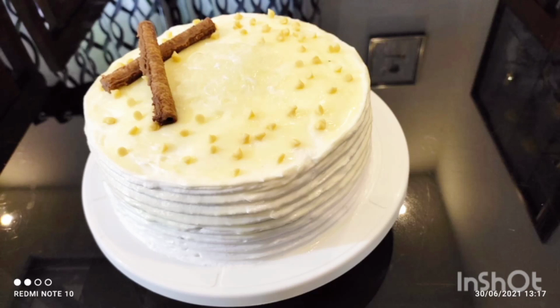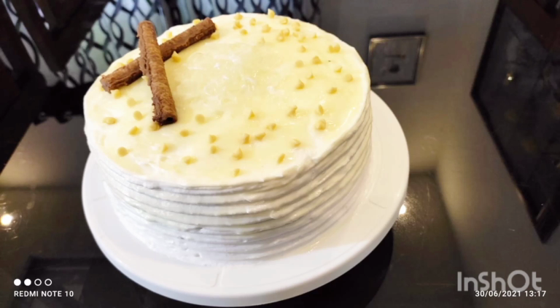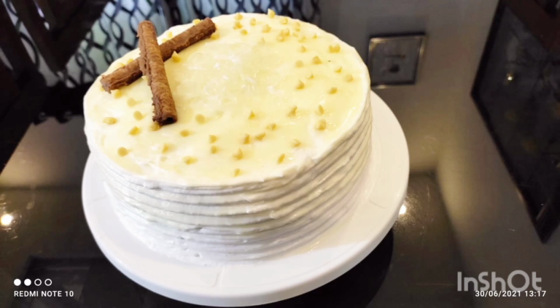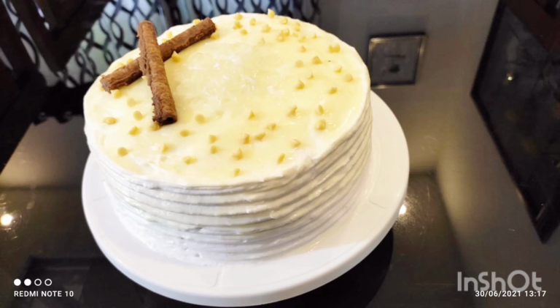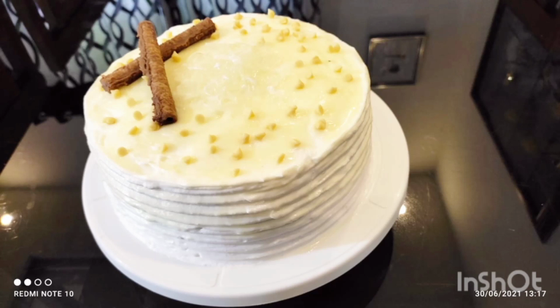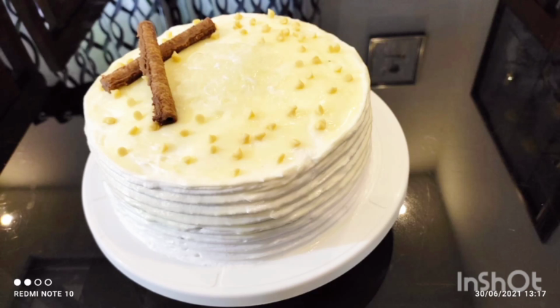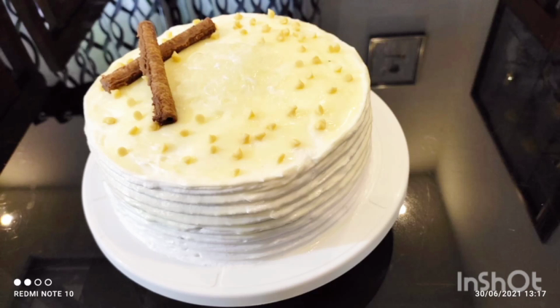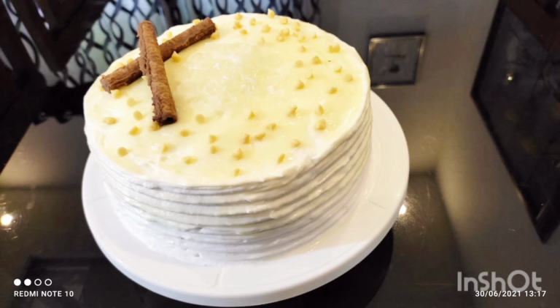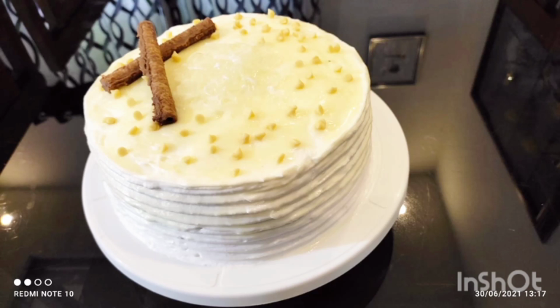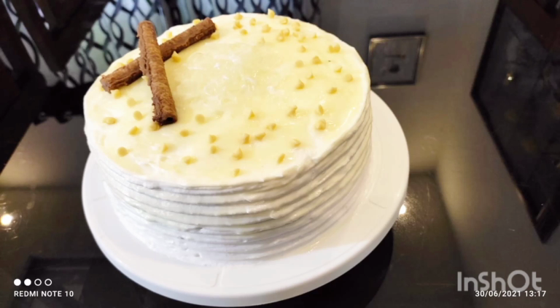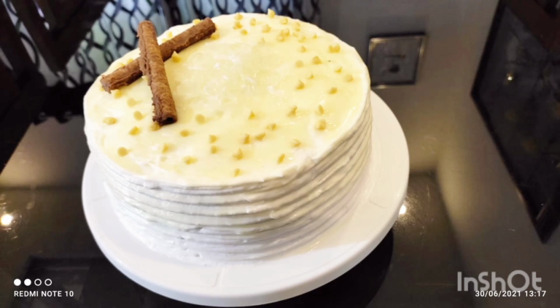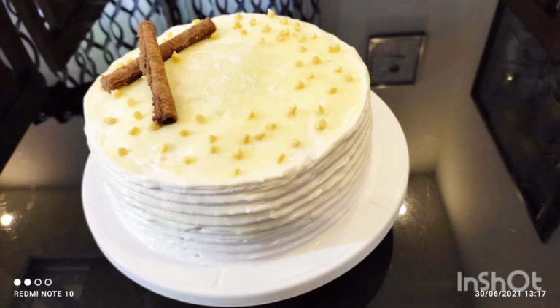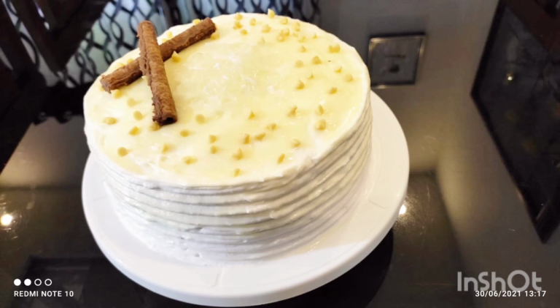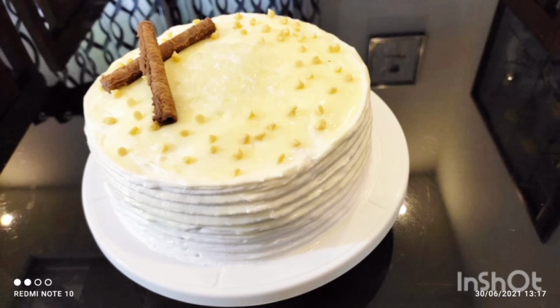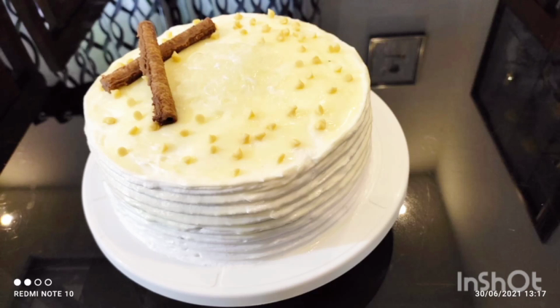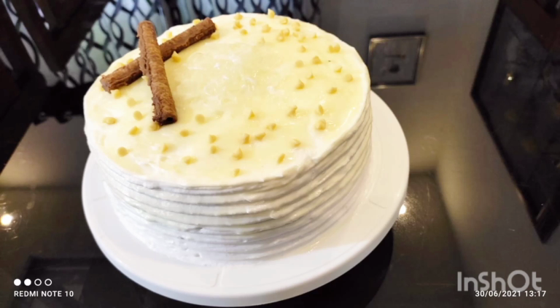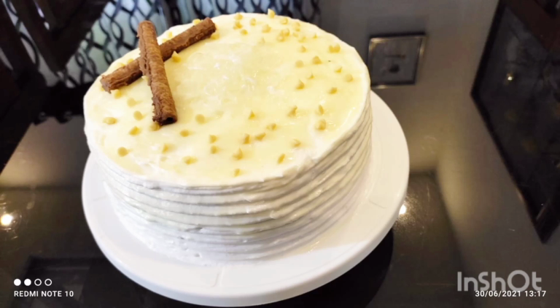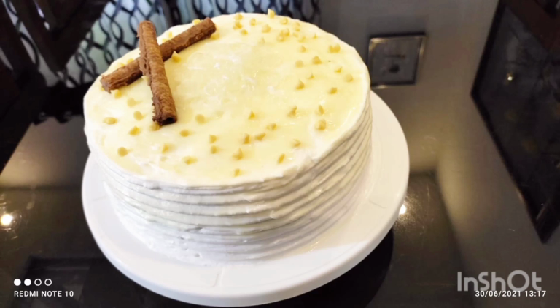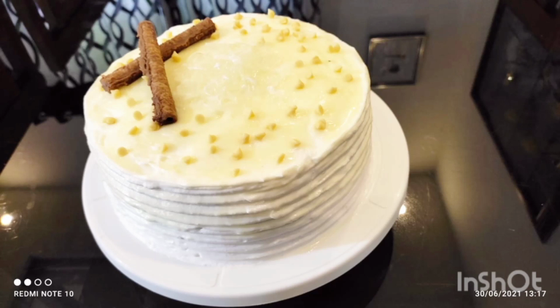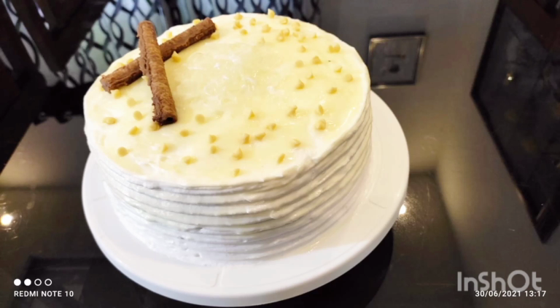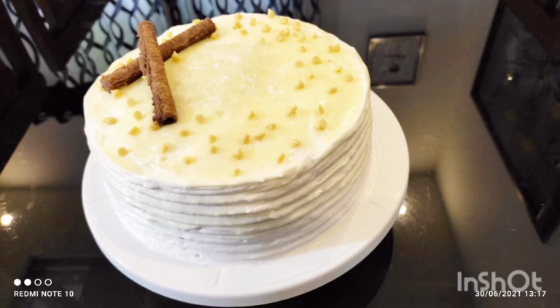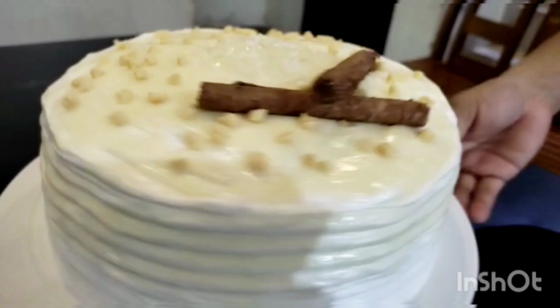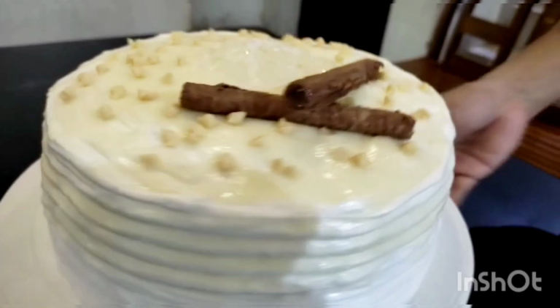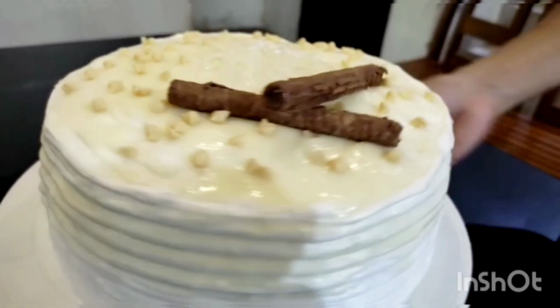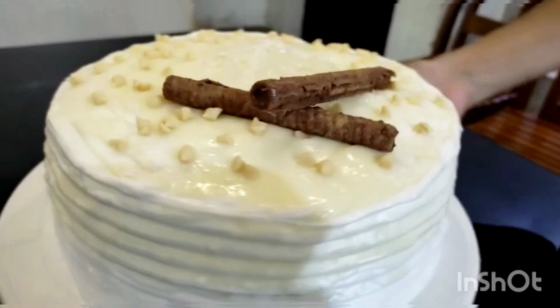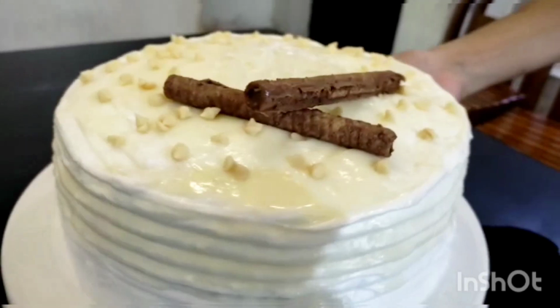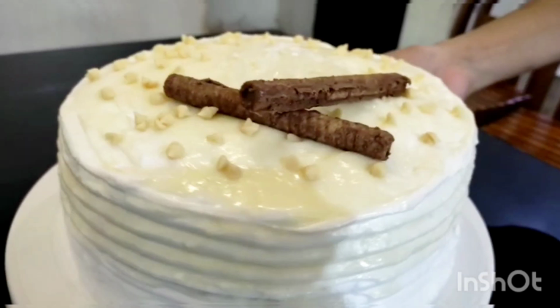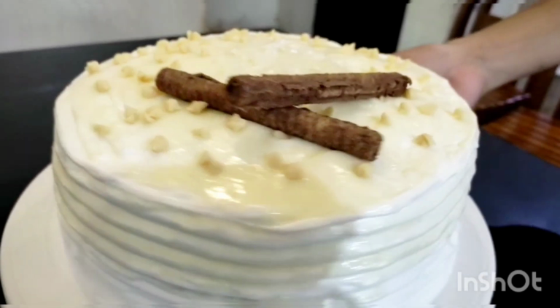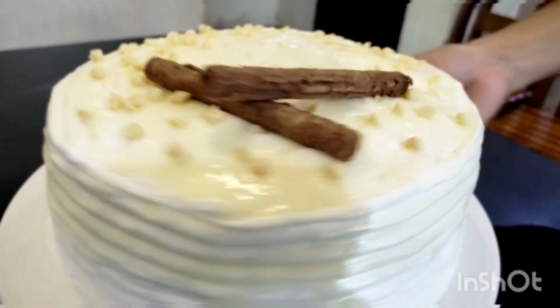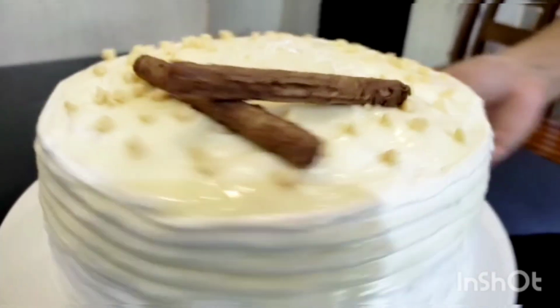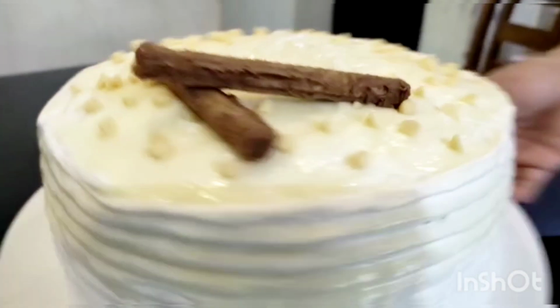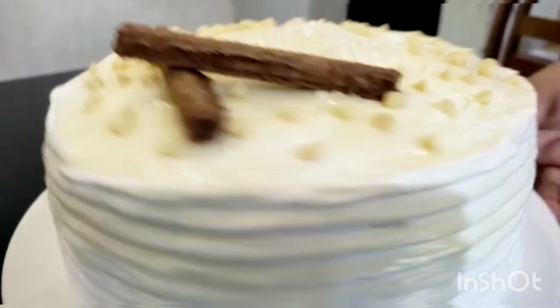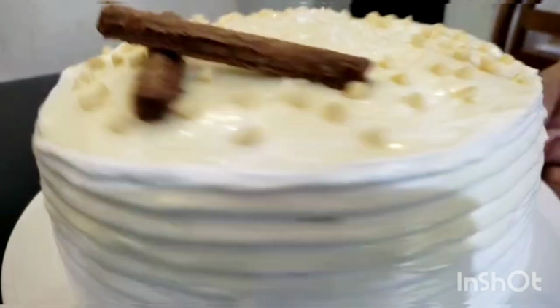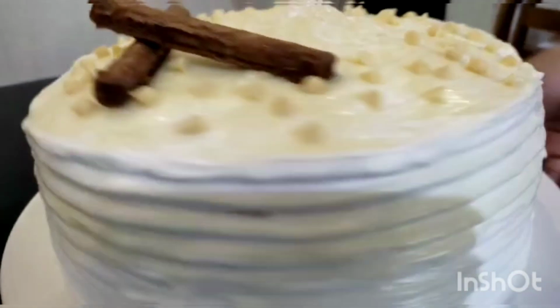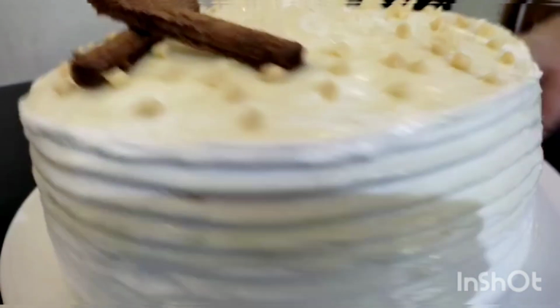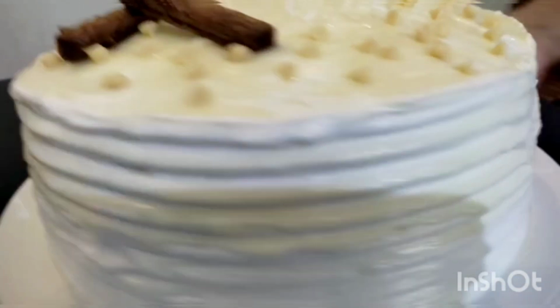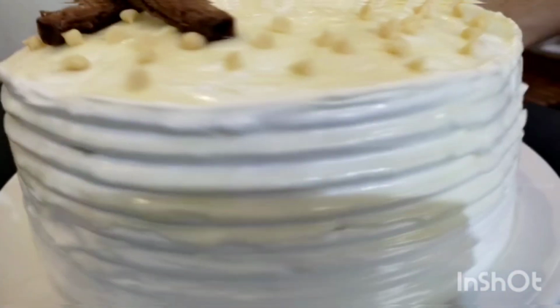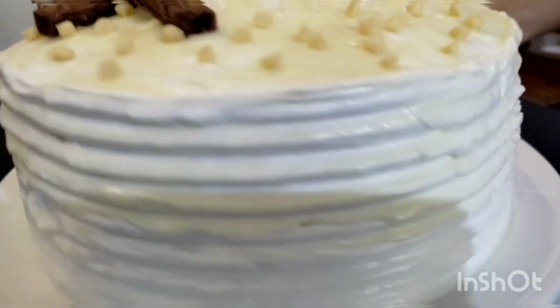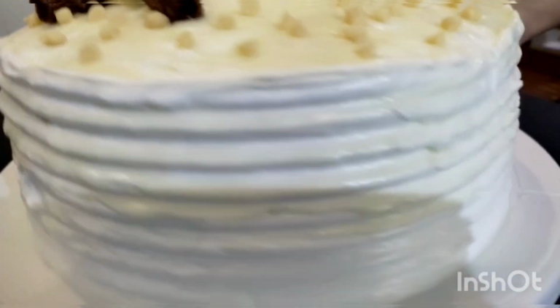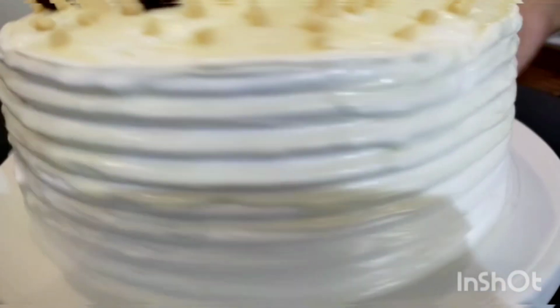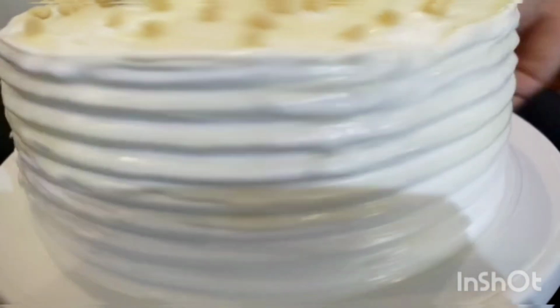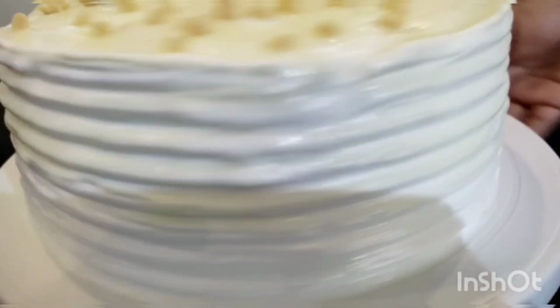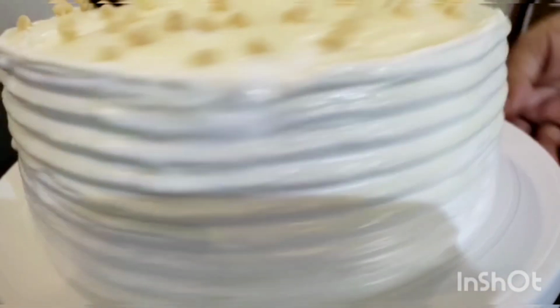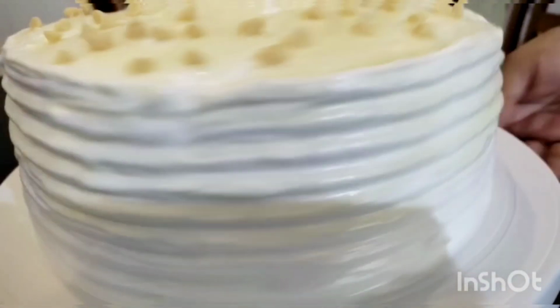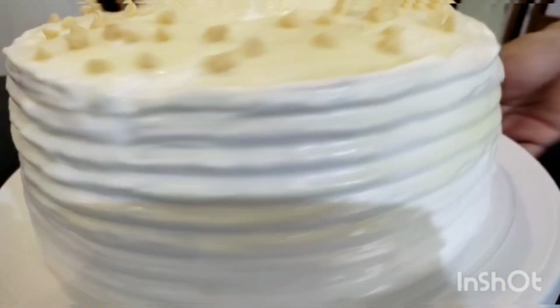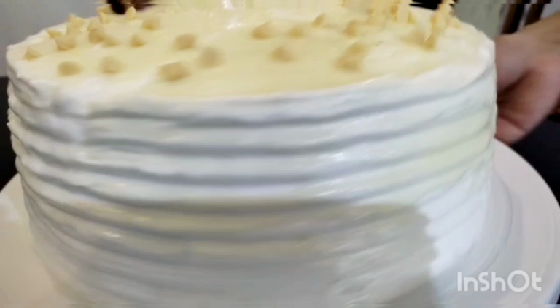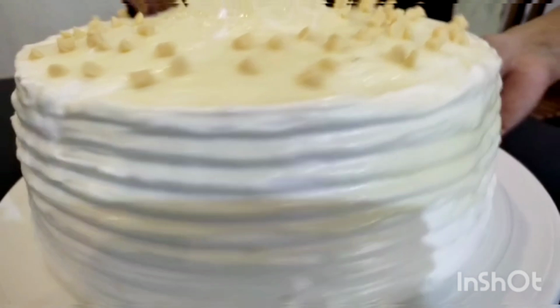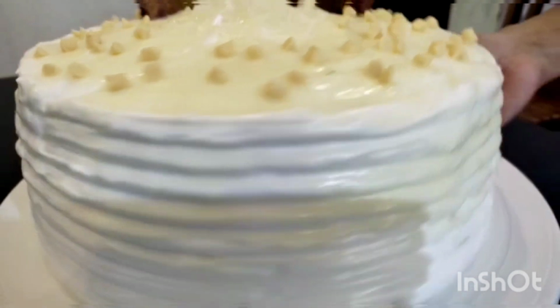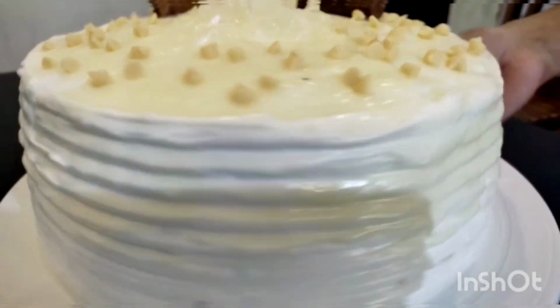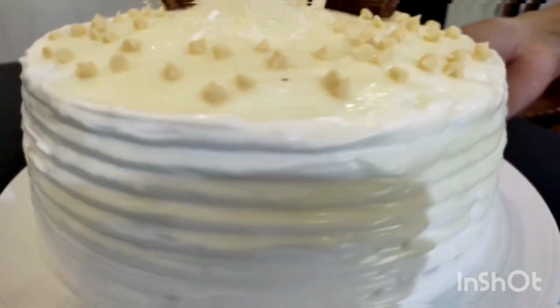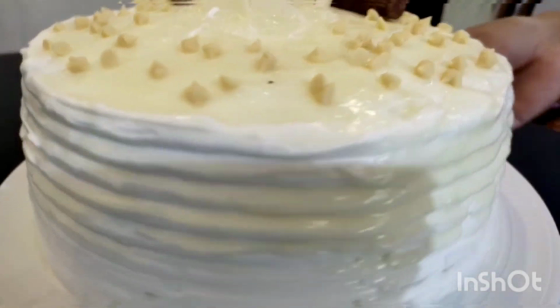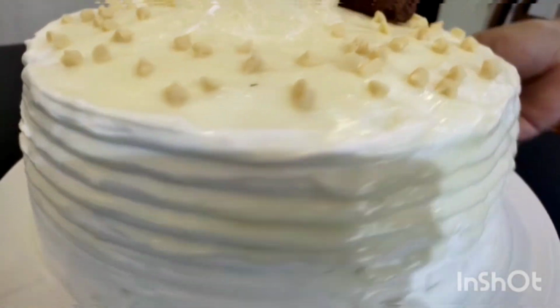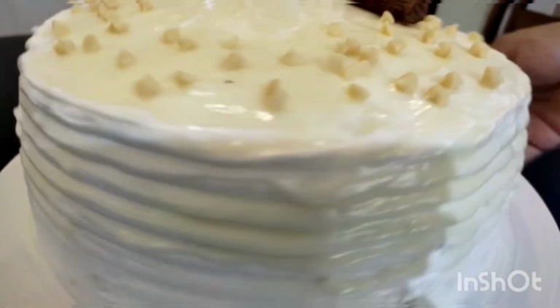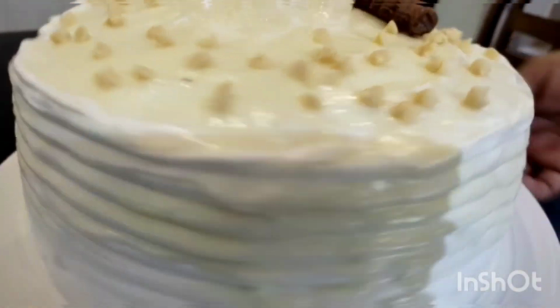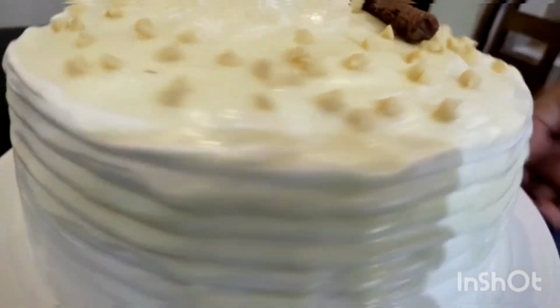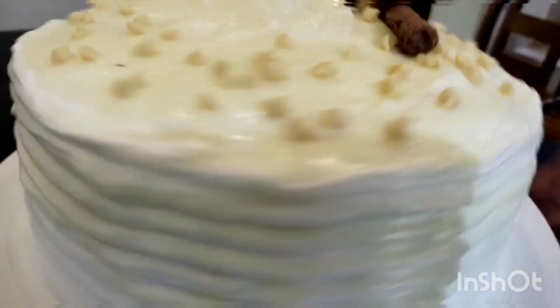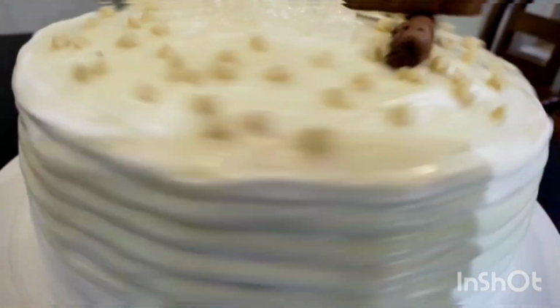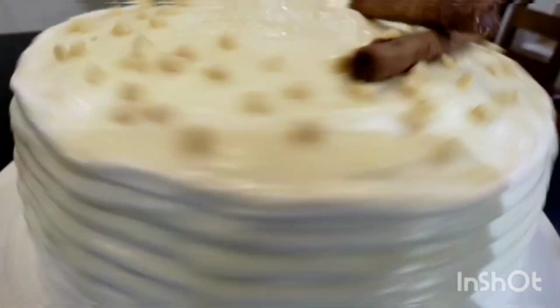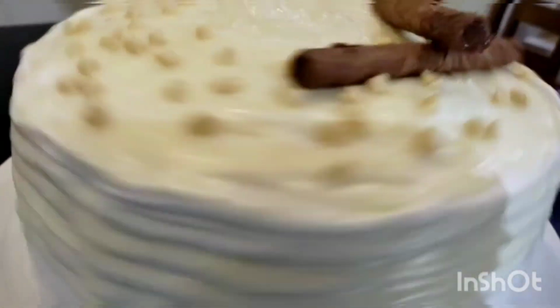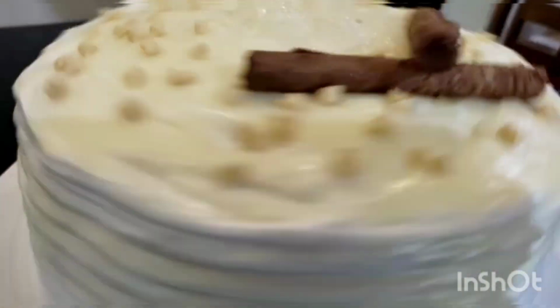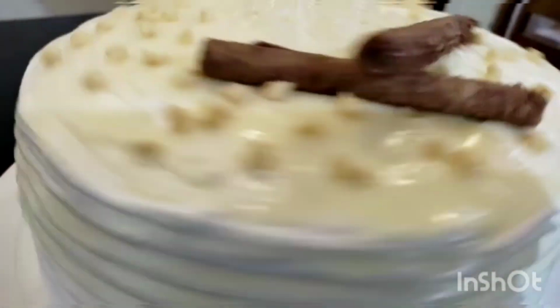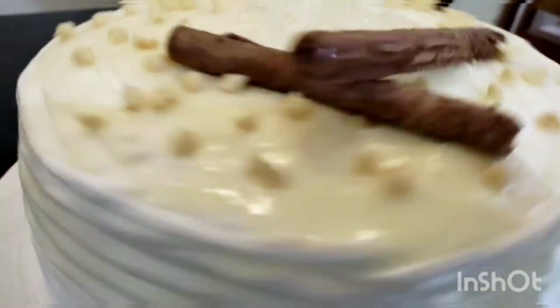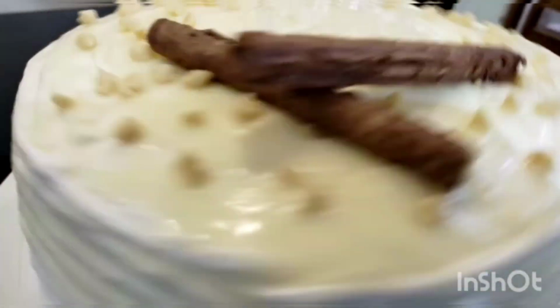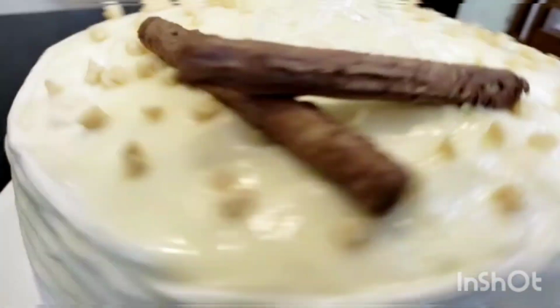Hi friends, as-salamu alaikum. This is the recipe for today. We are going to make the cake.